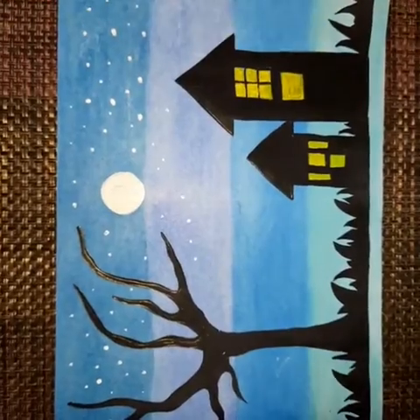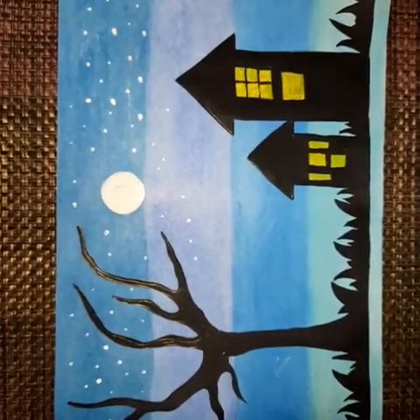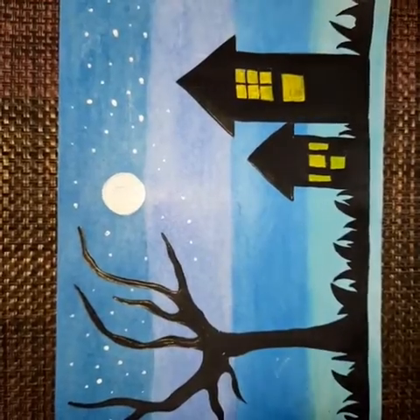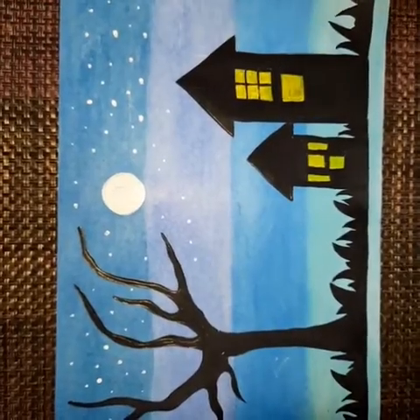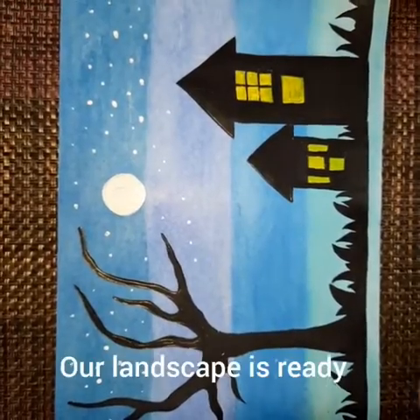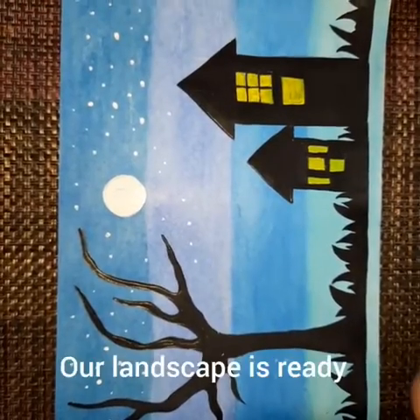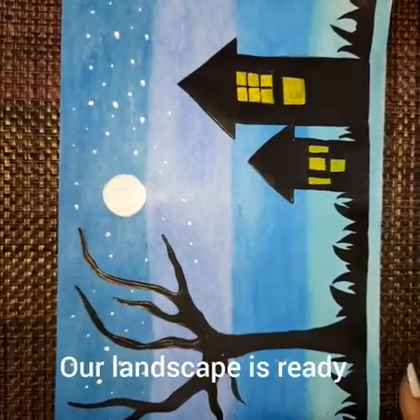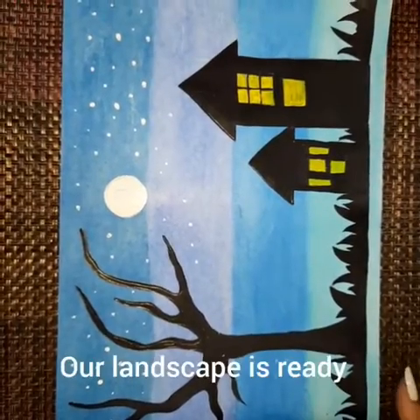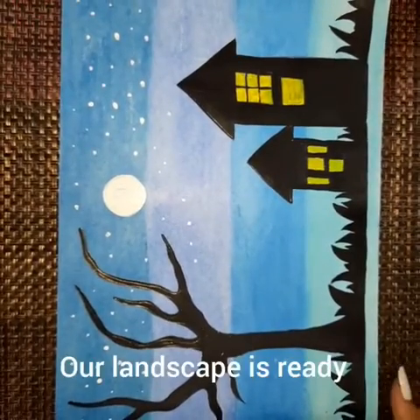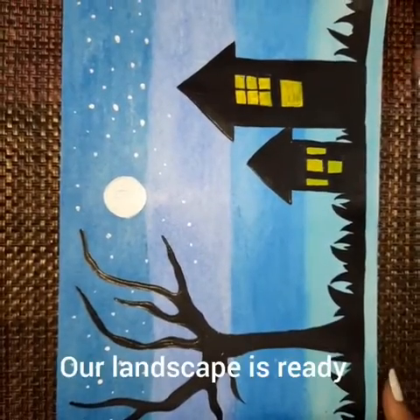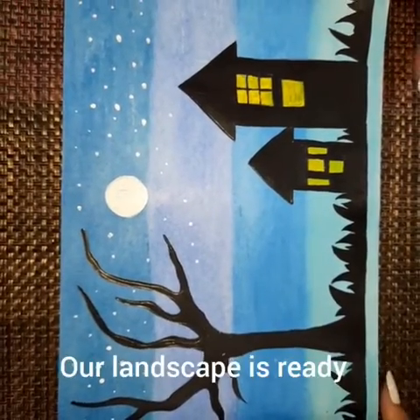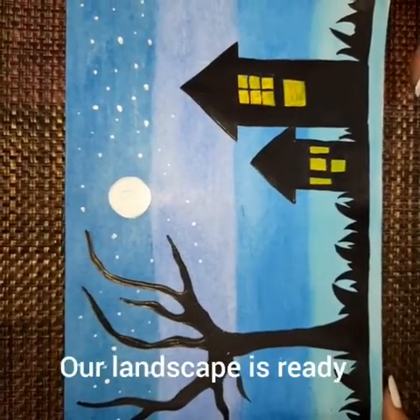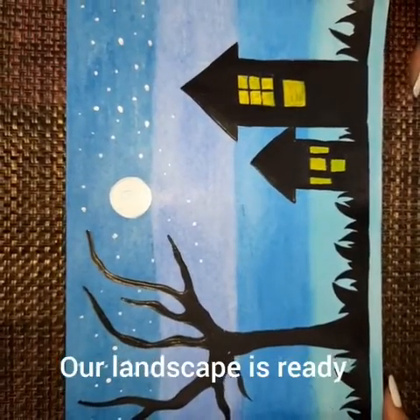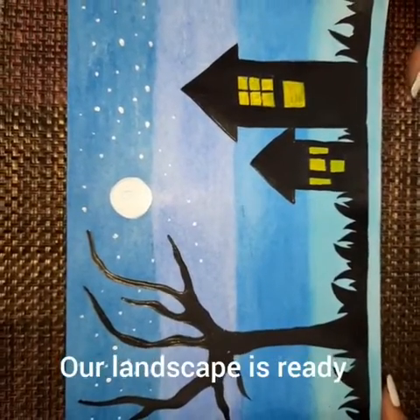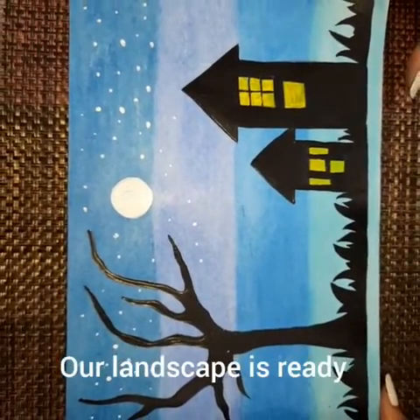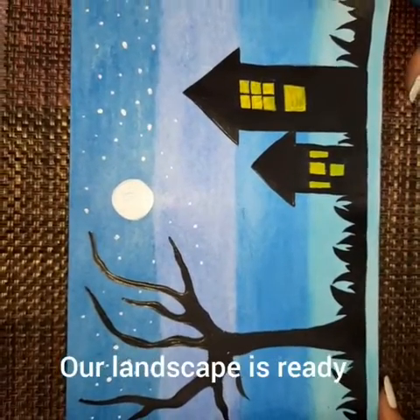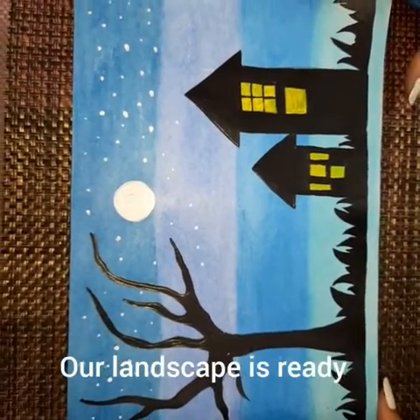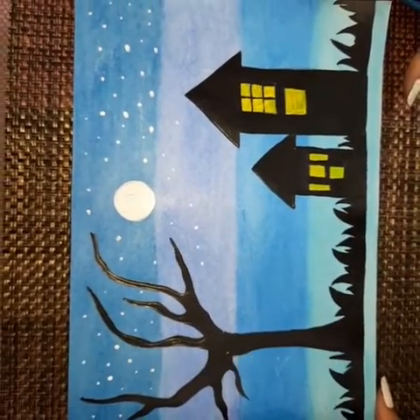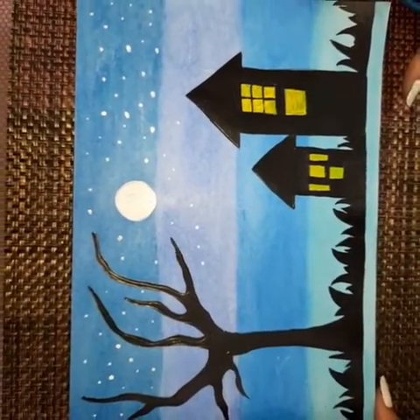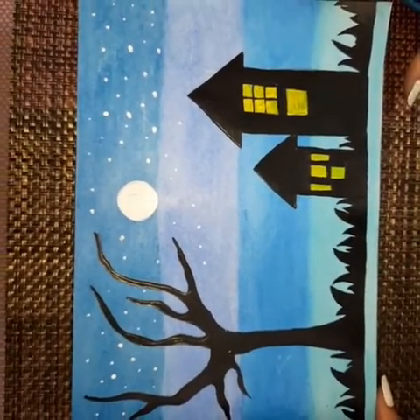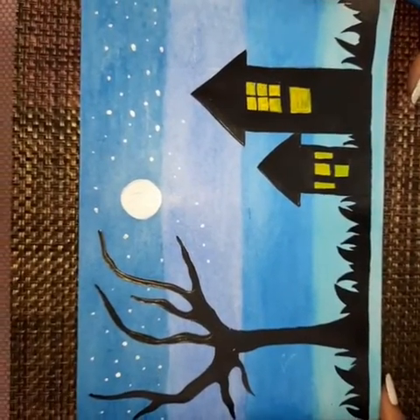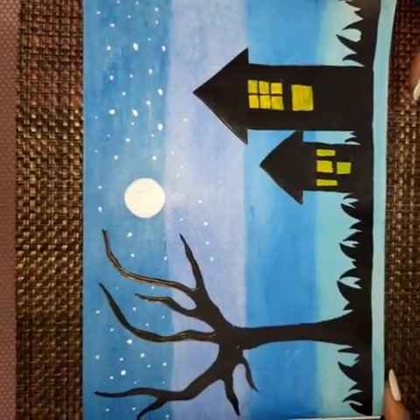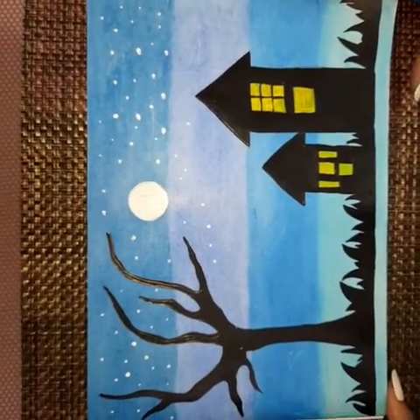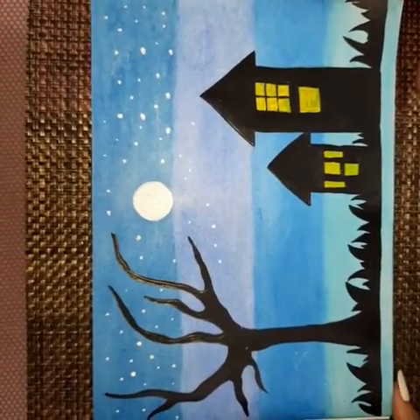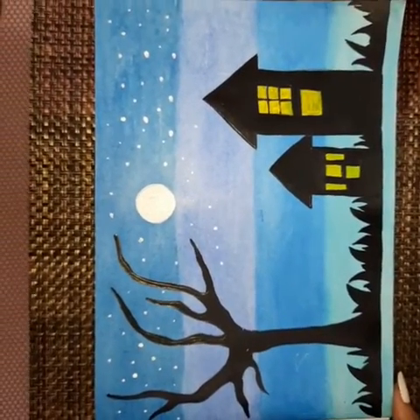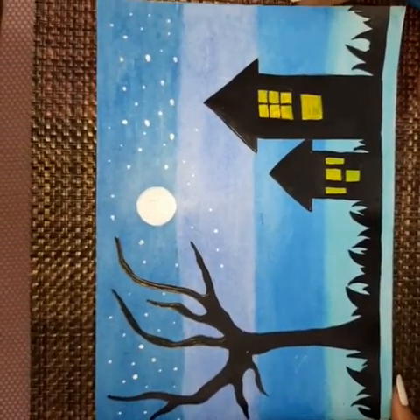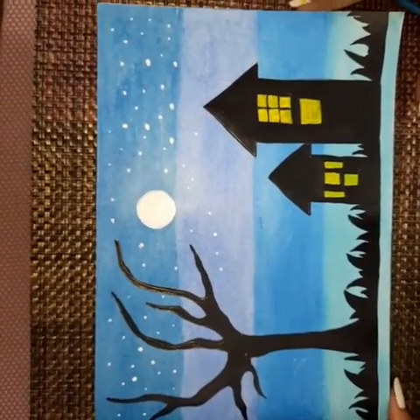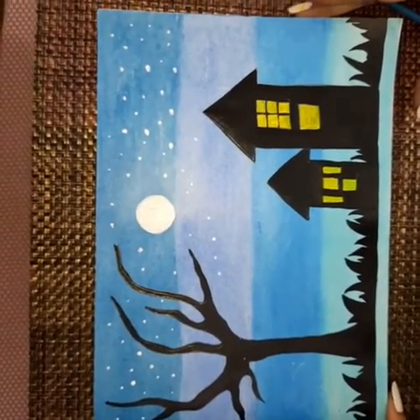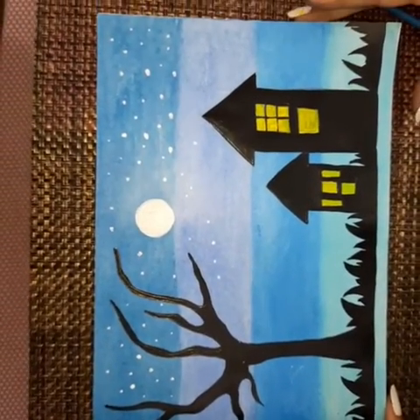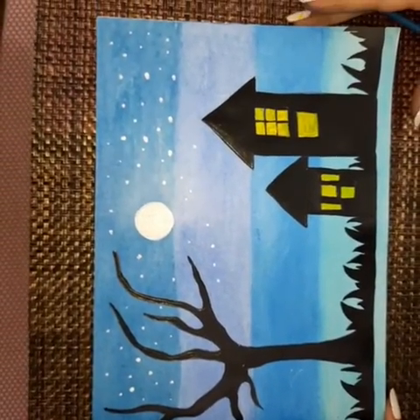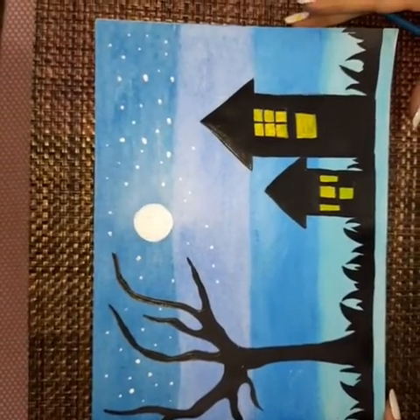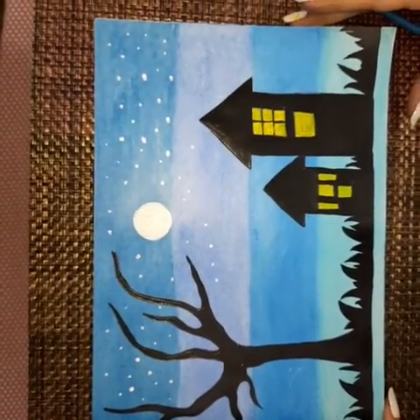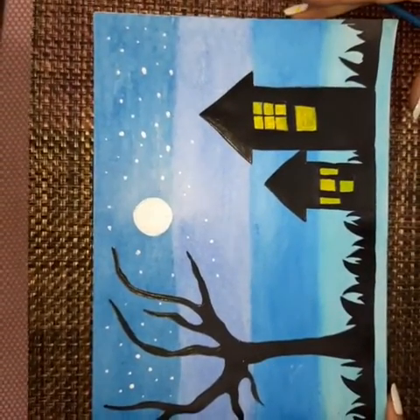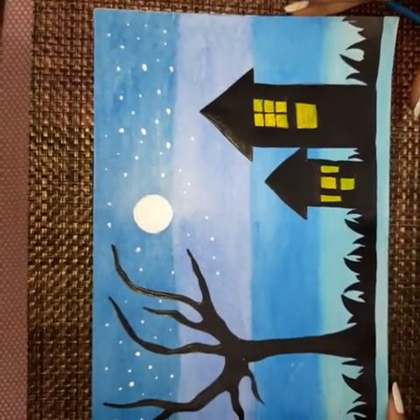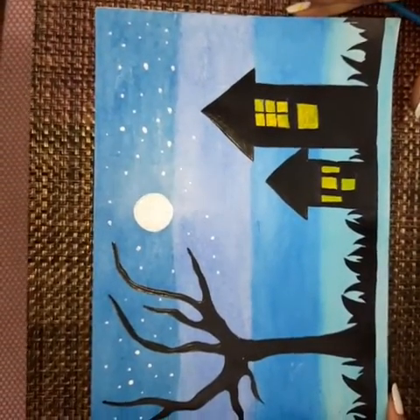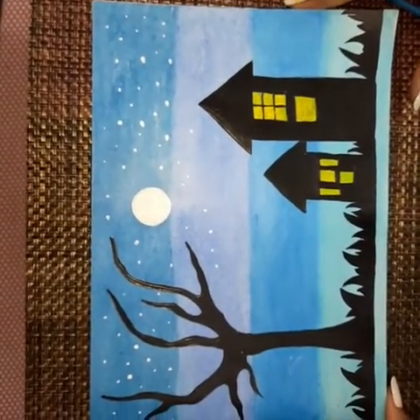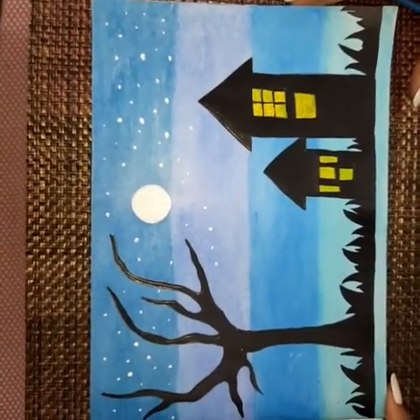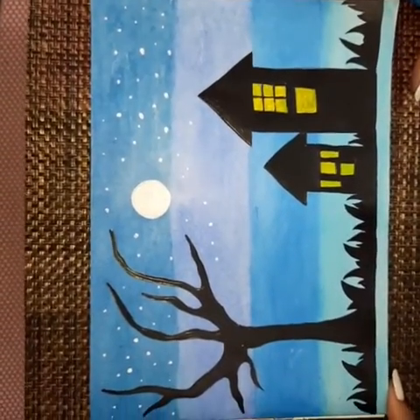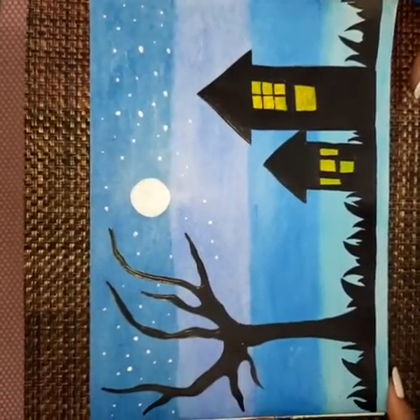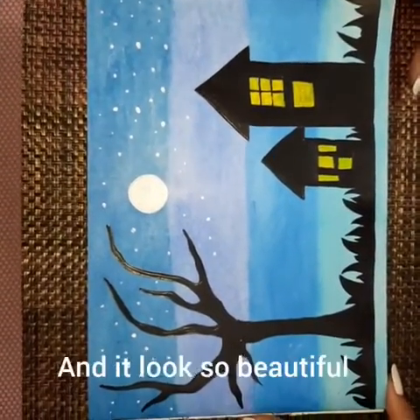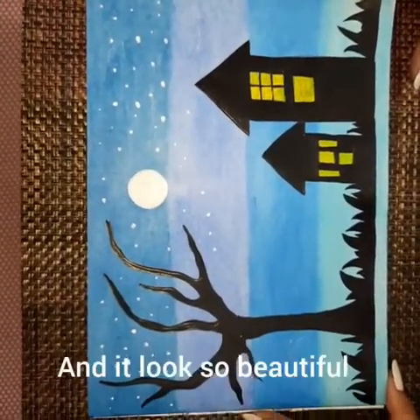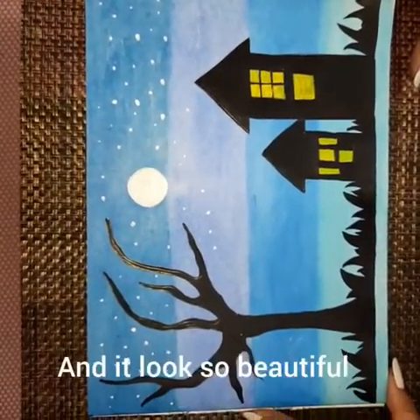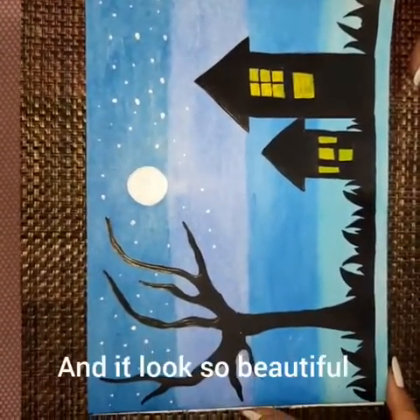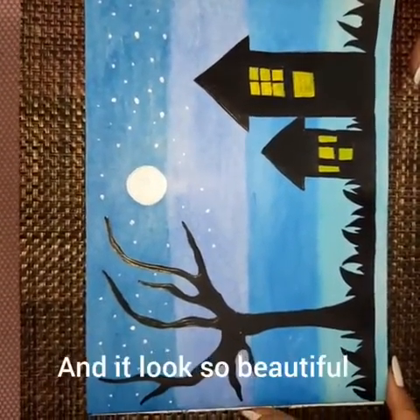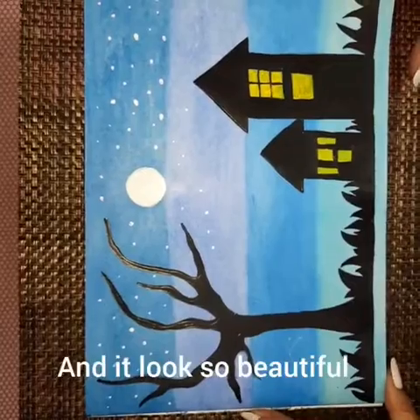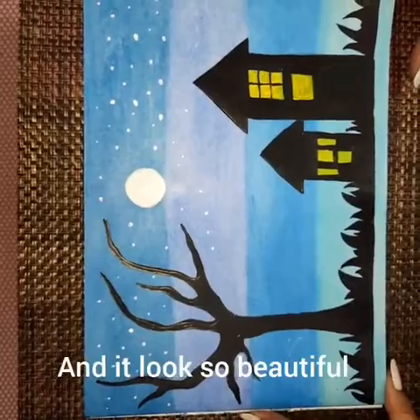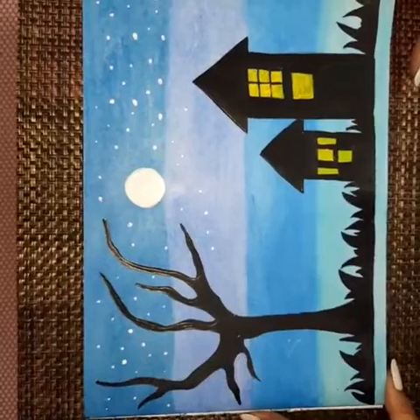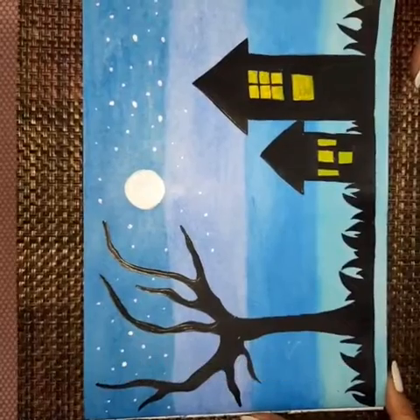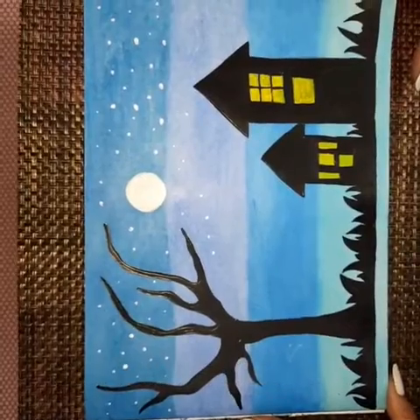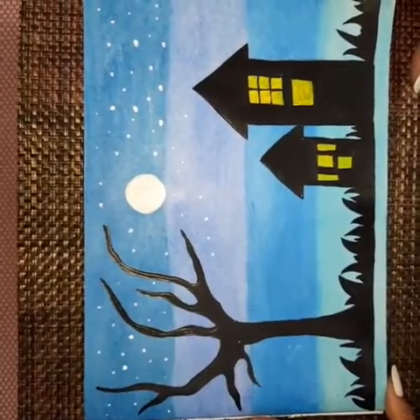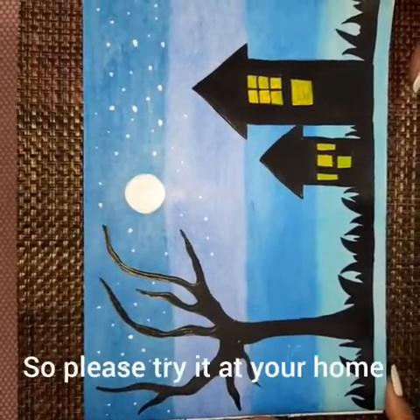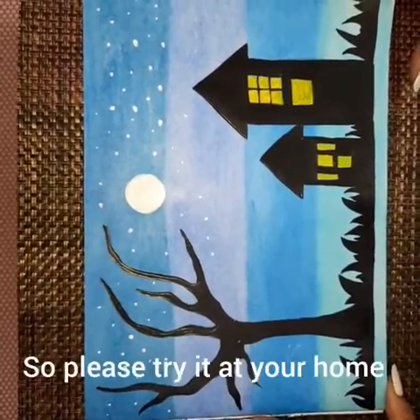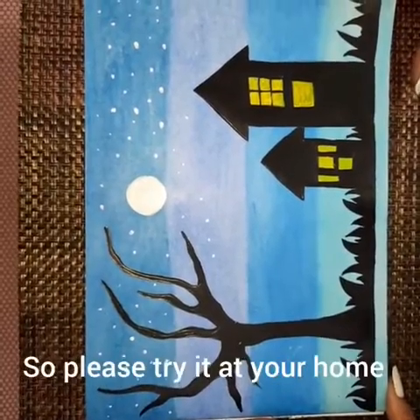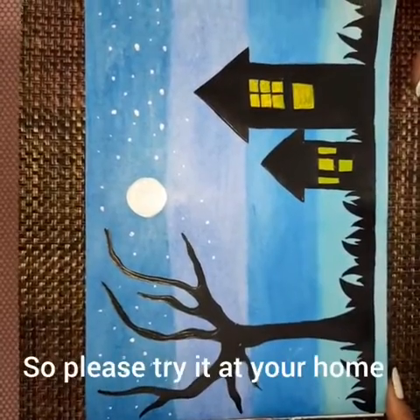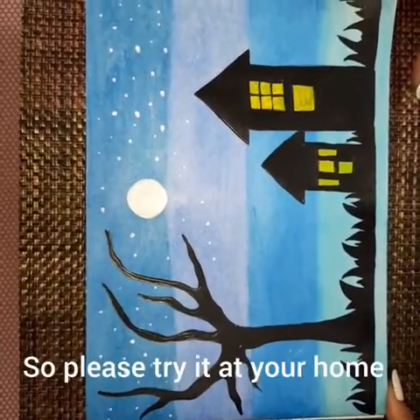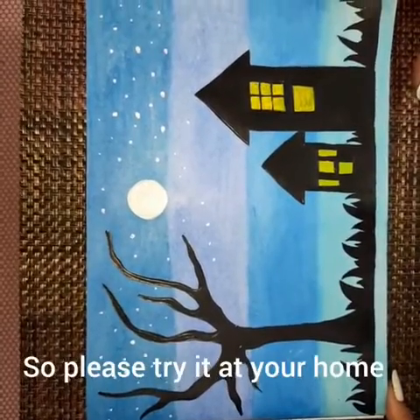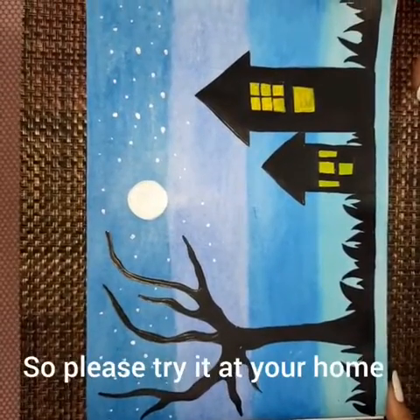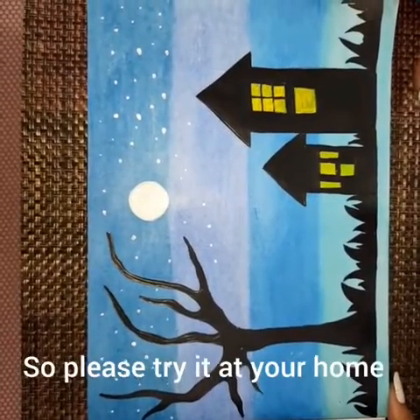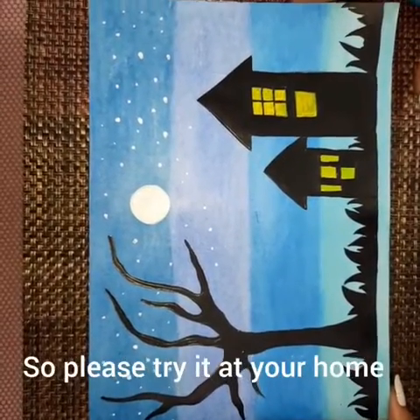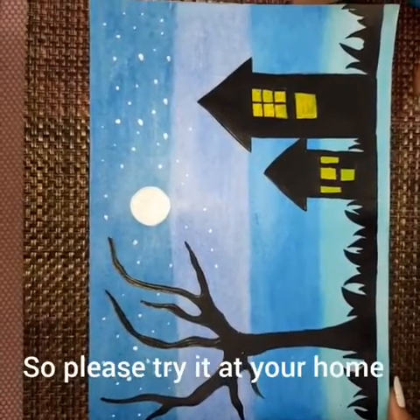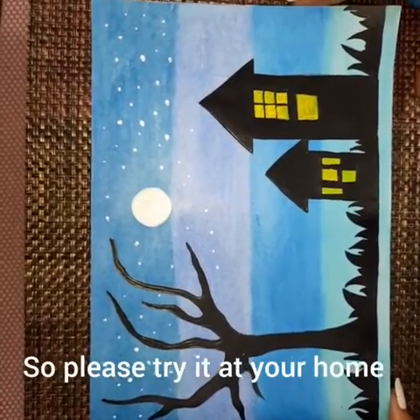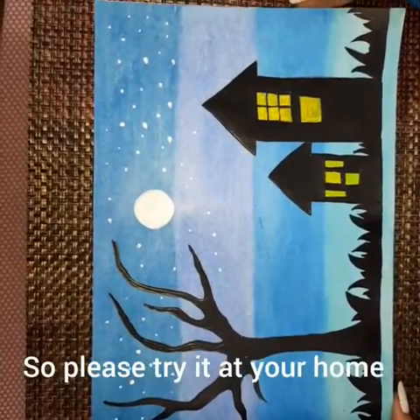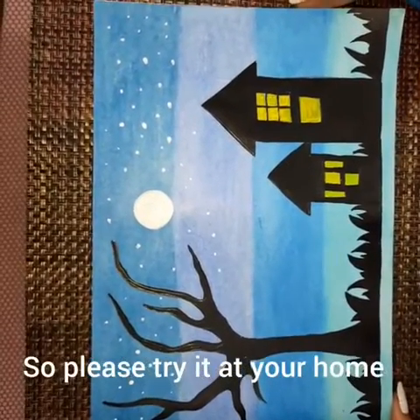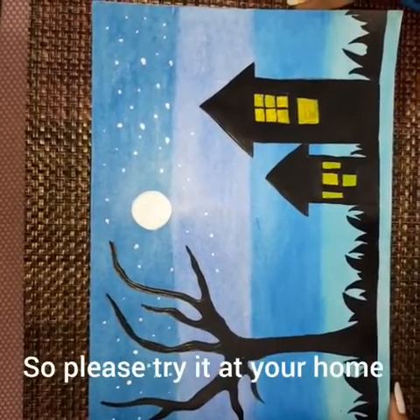Our landscape is ready and it looks so beautiful. So please try it at home.